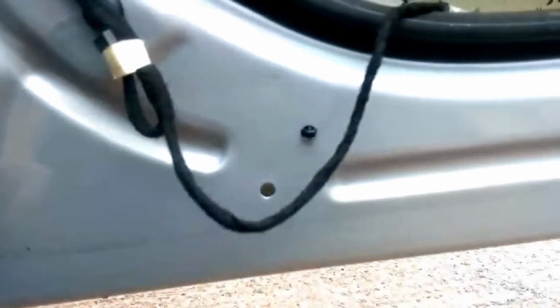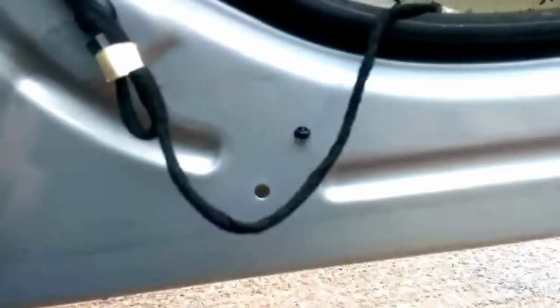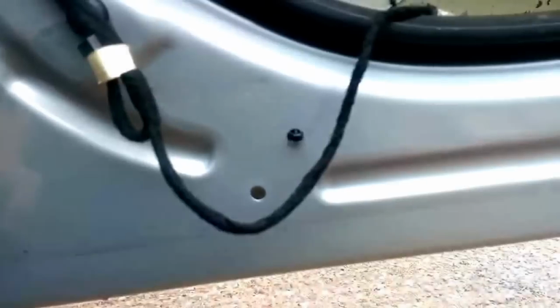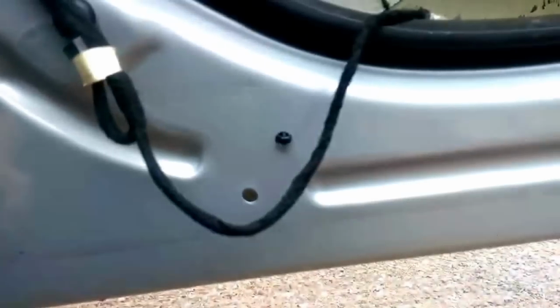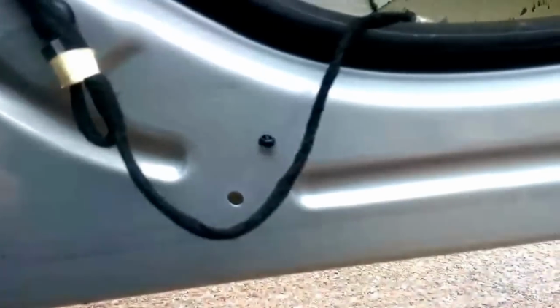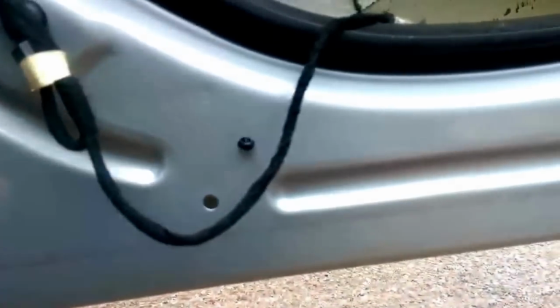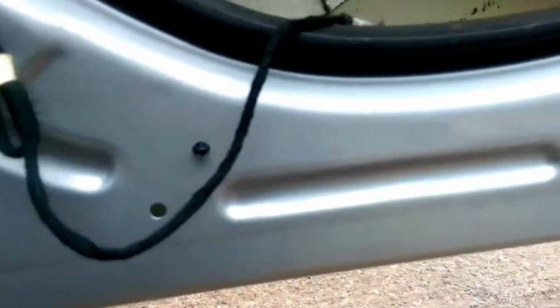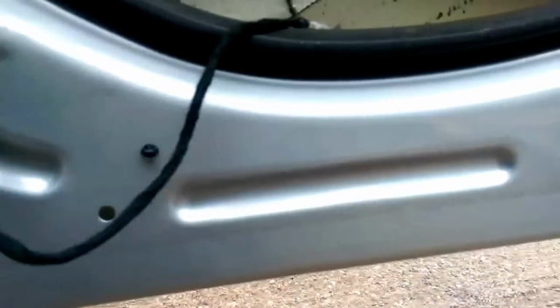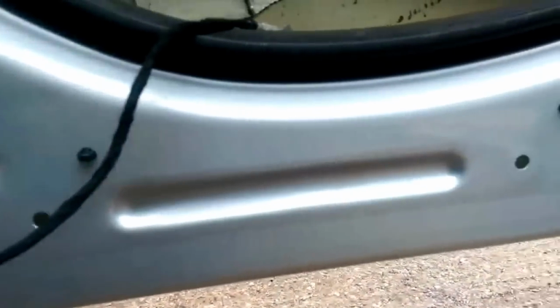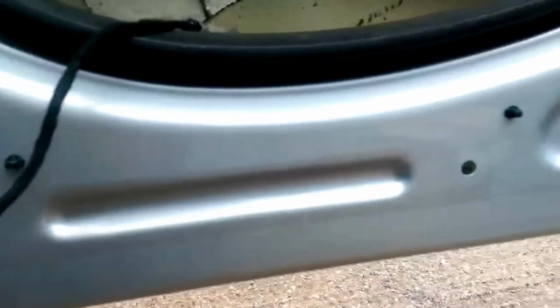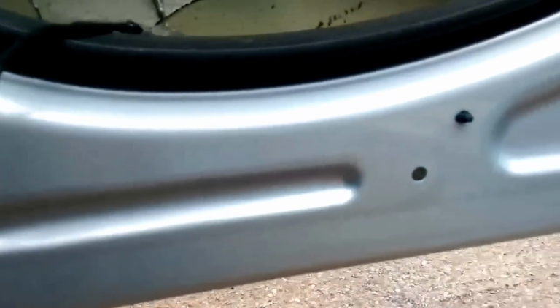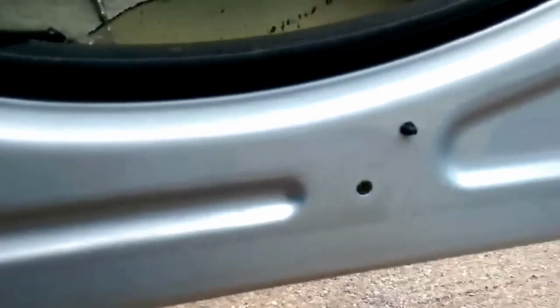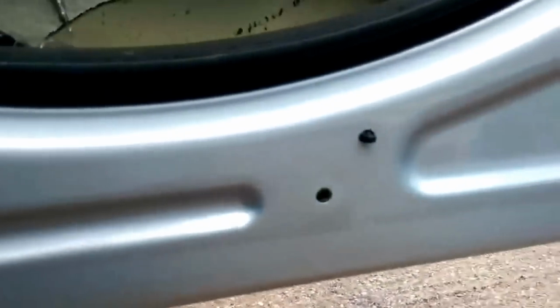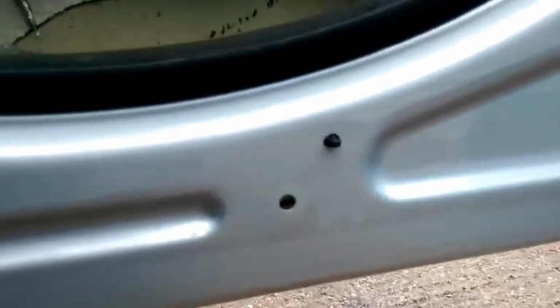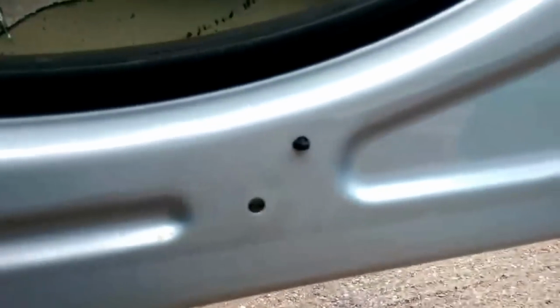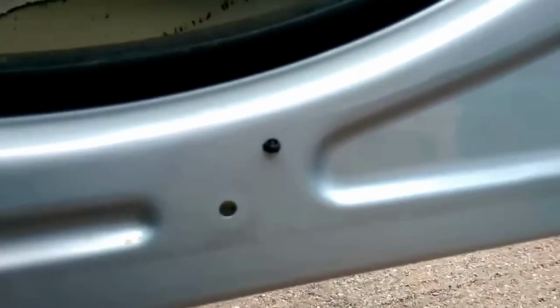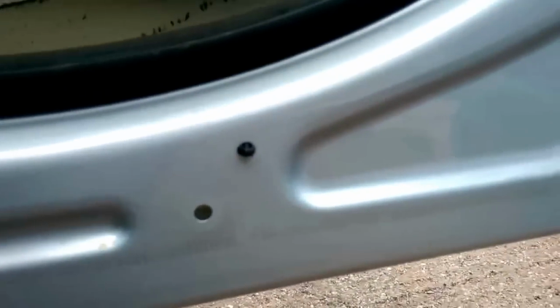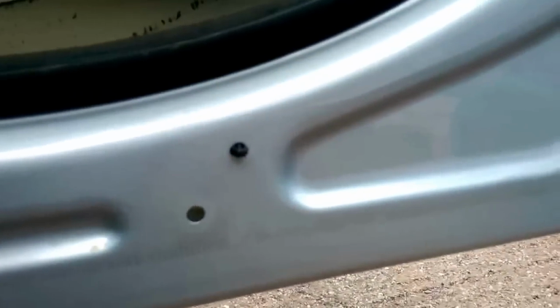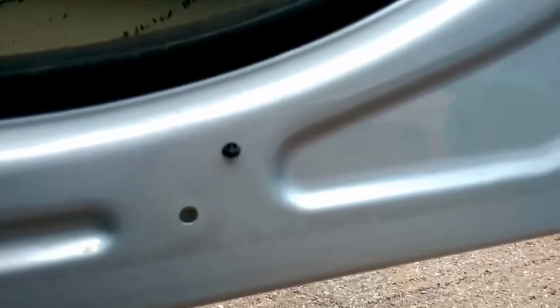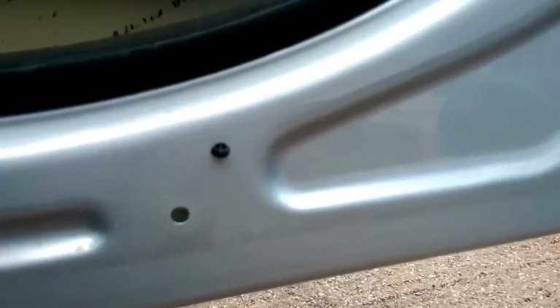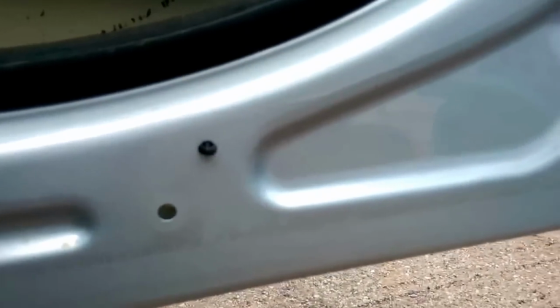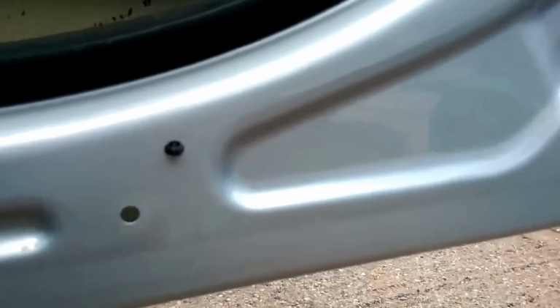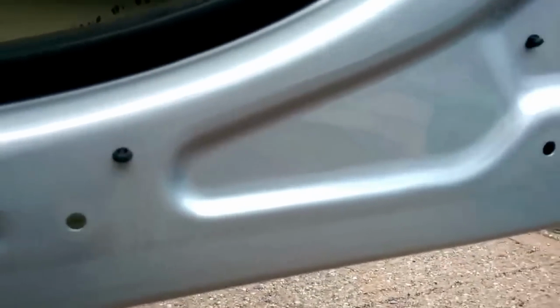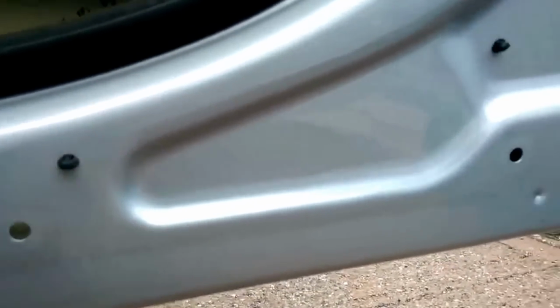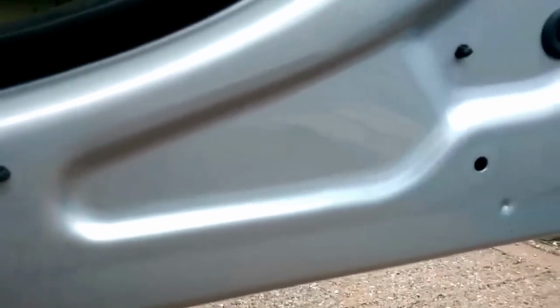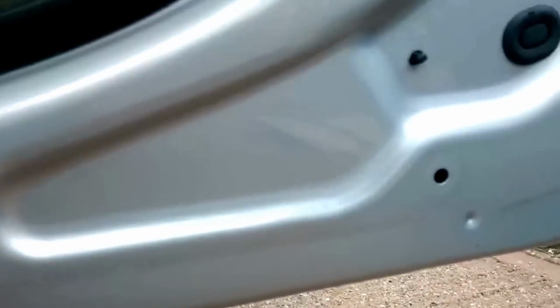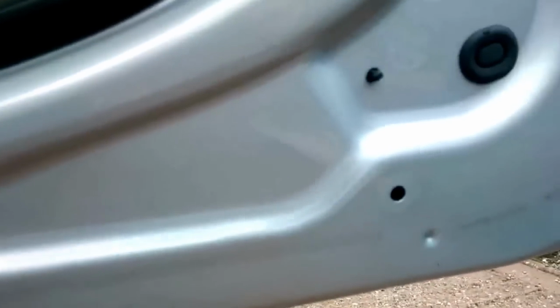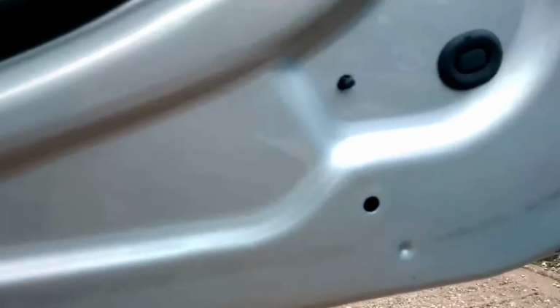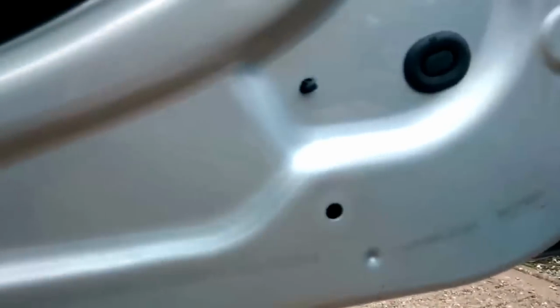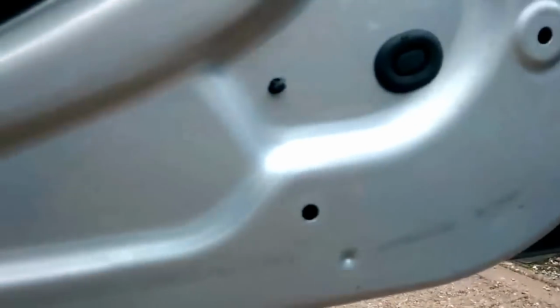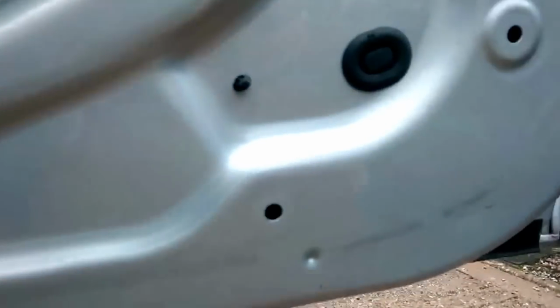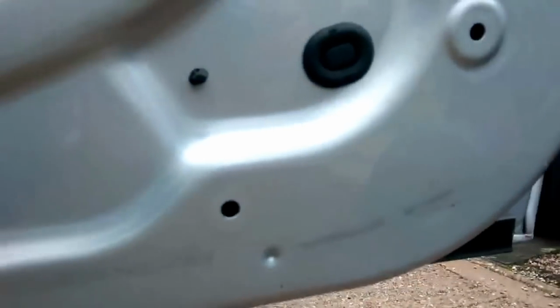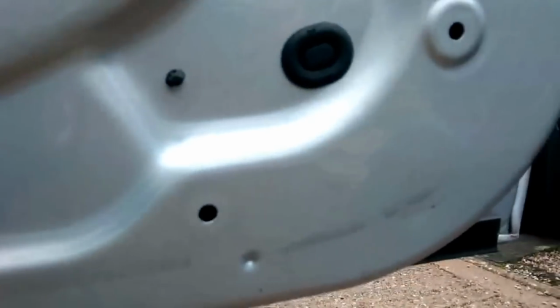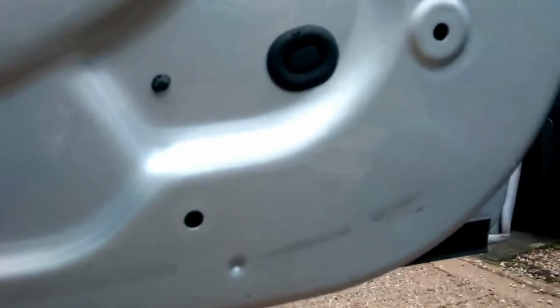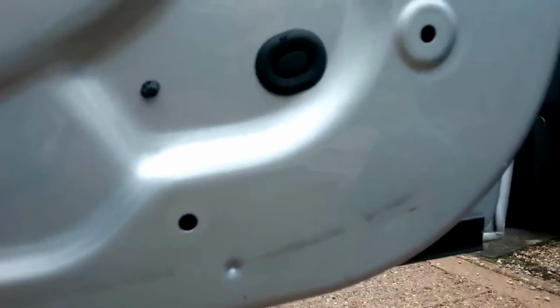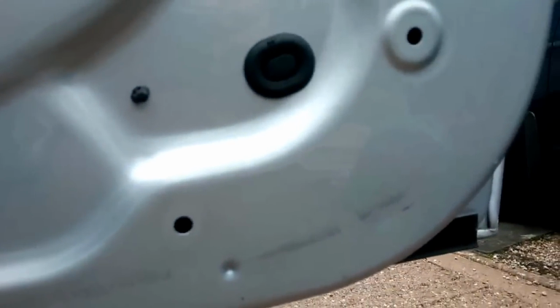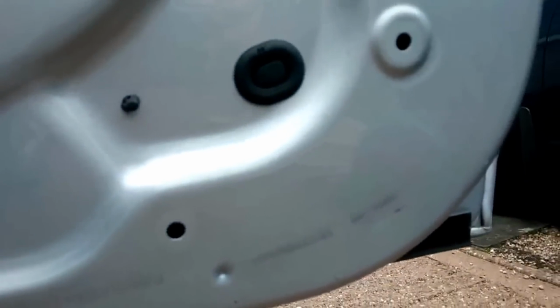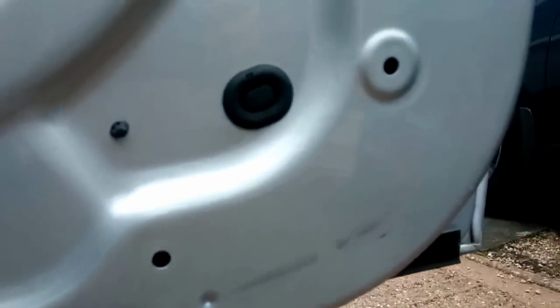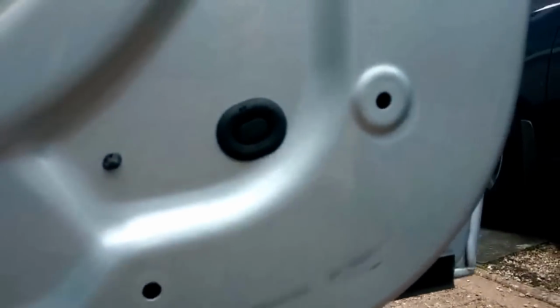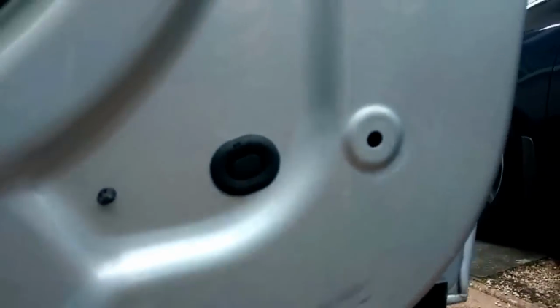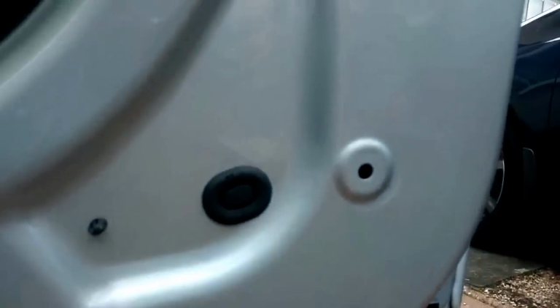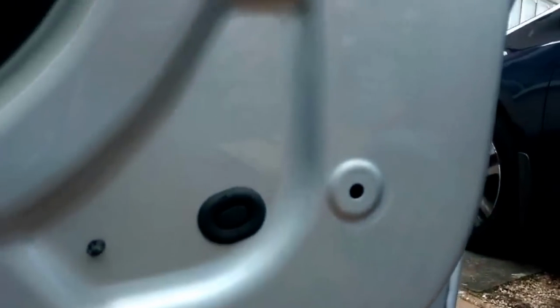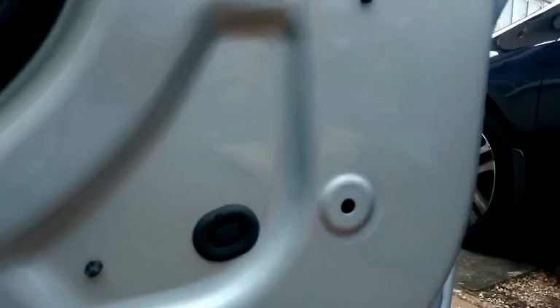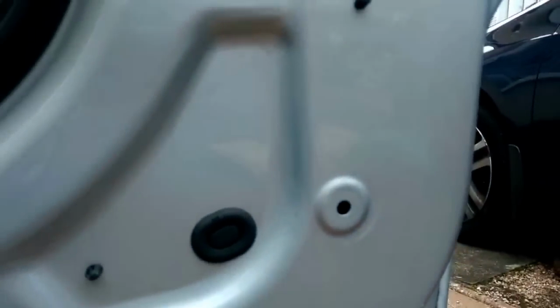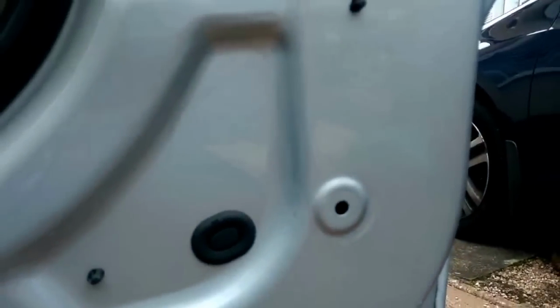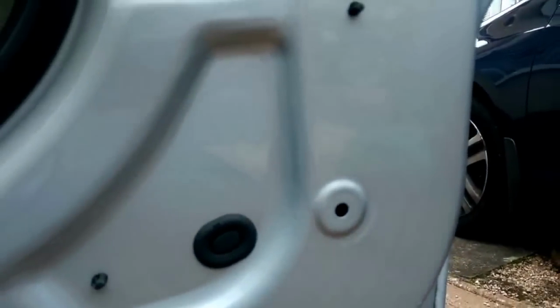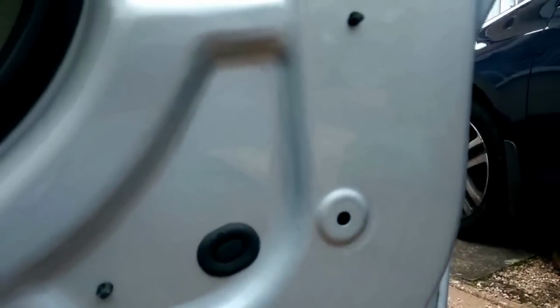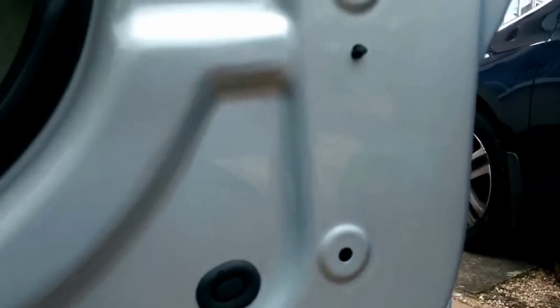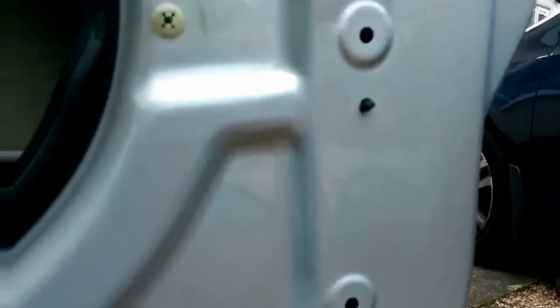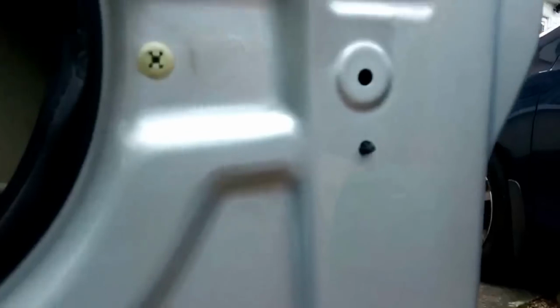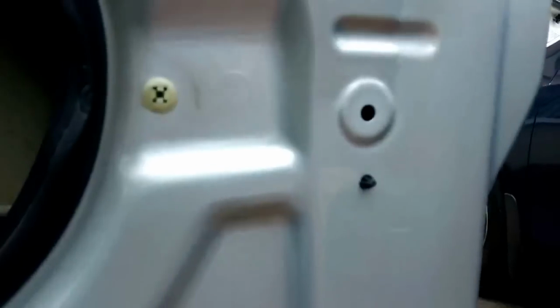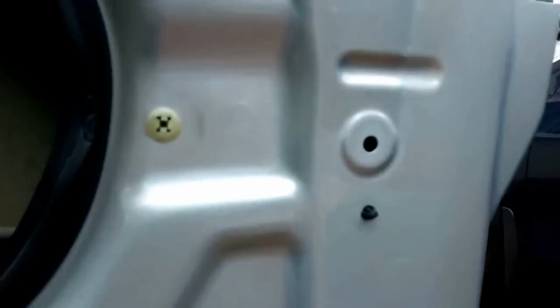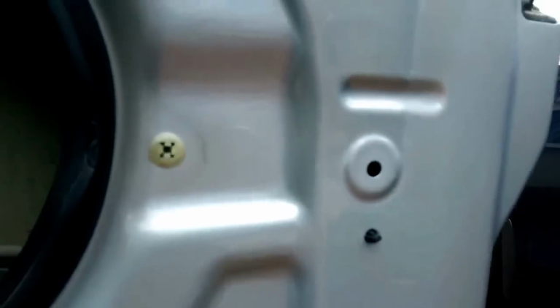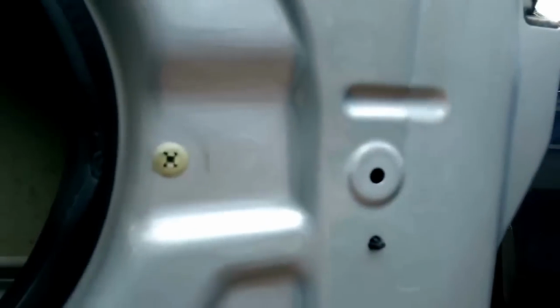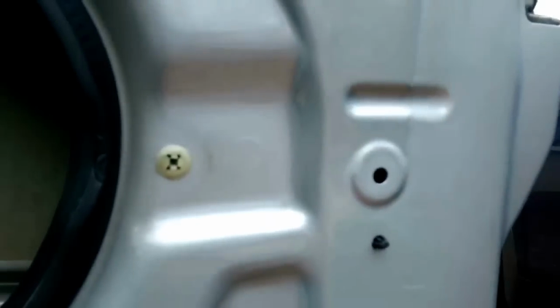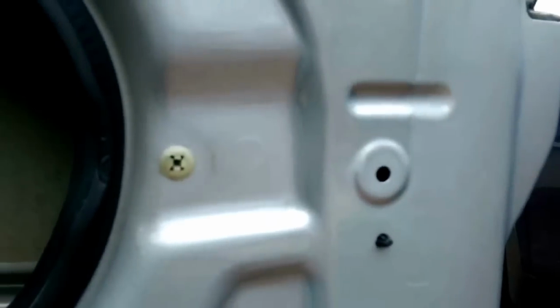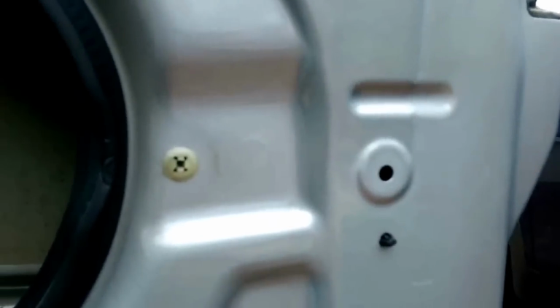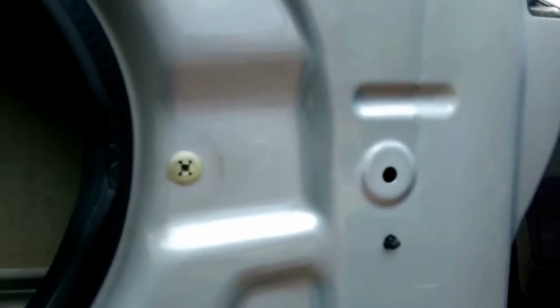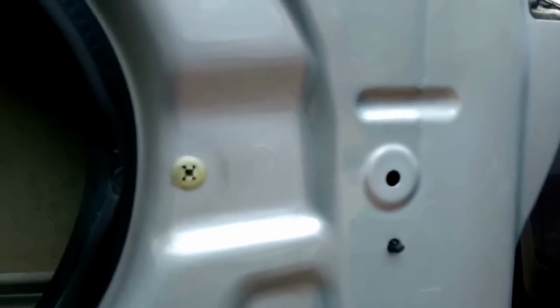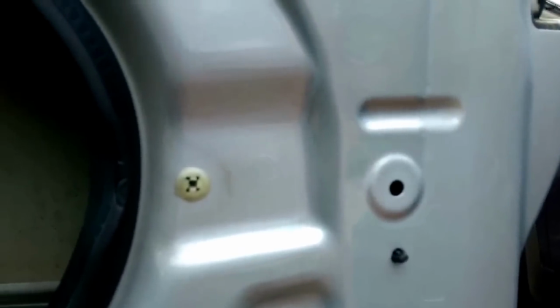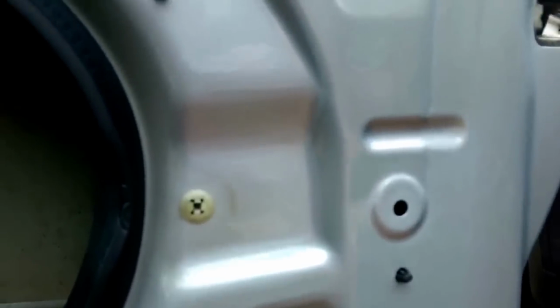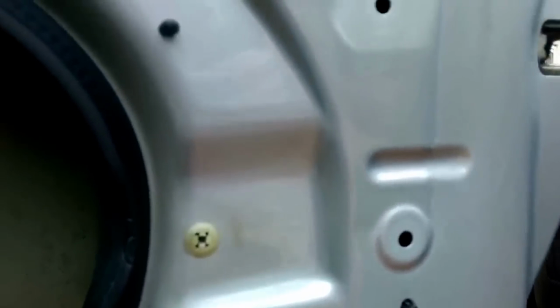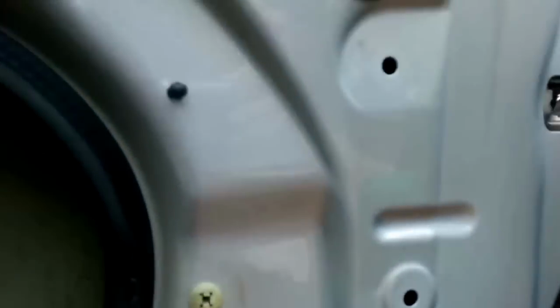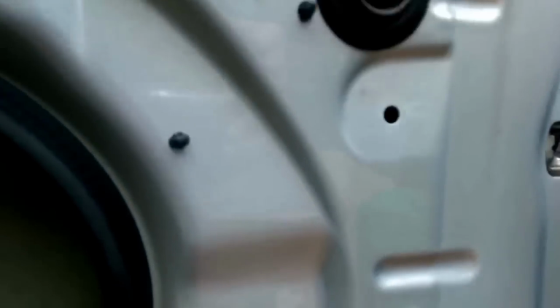You'll see a cable hanging there that was connected to the panel itself - it was a courtesy floor light for when the door opened. Super simple to remove.